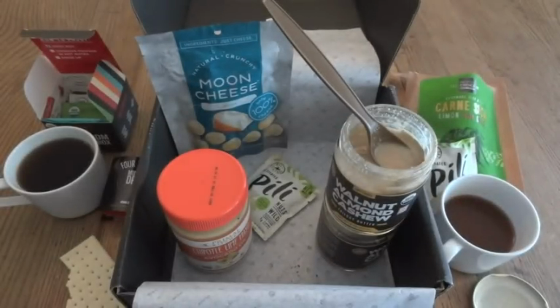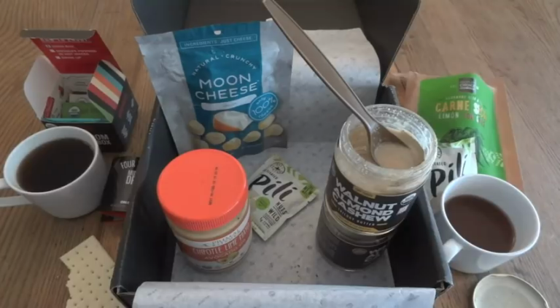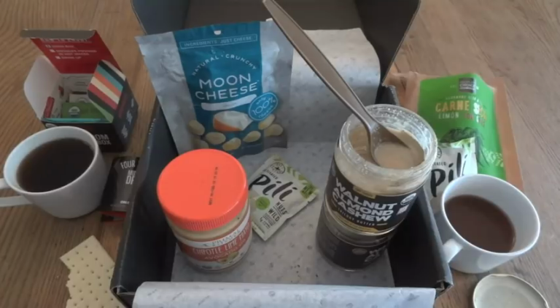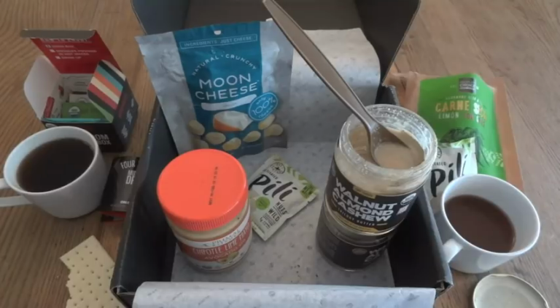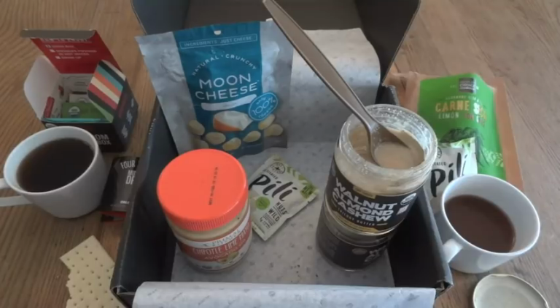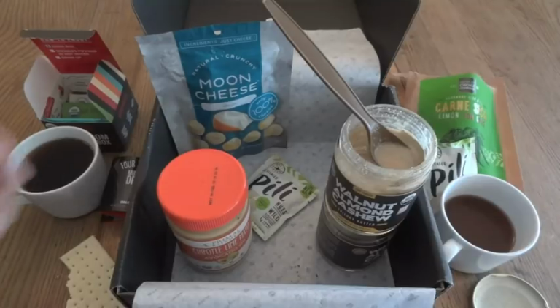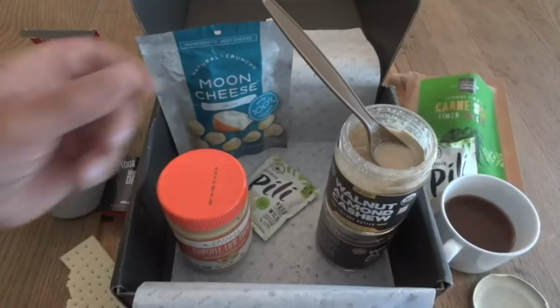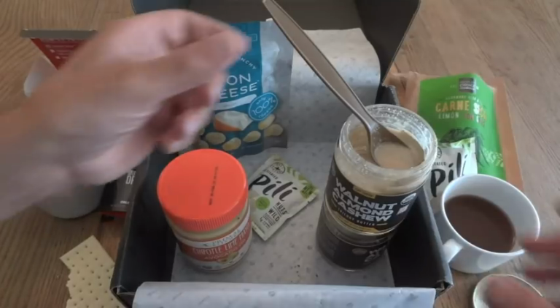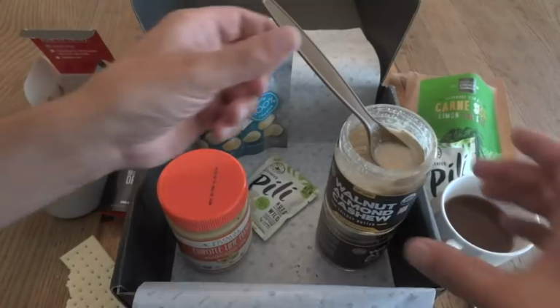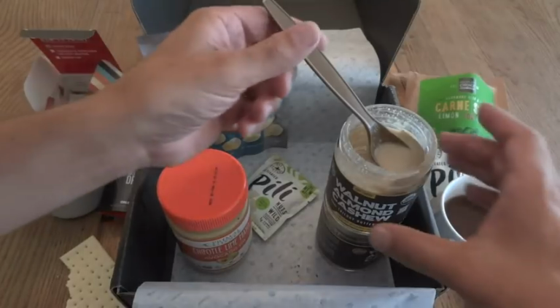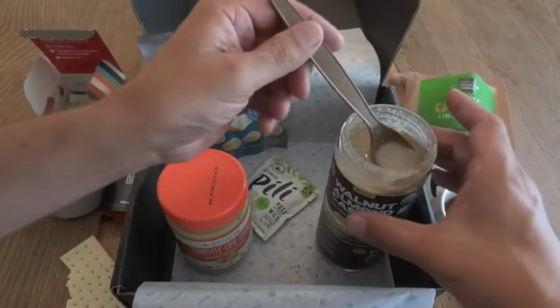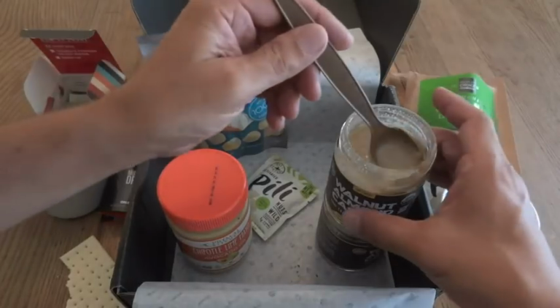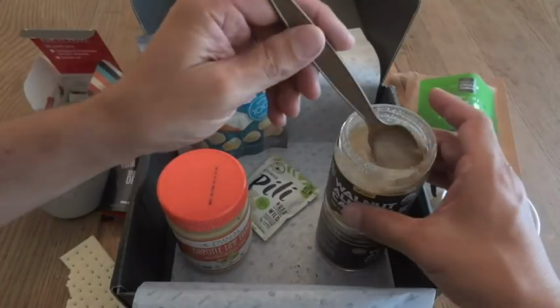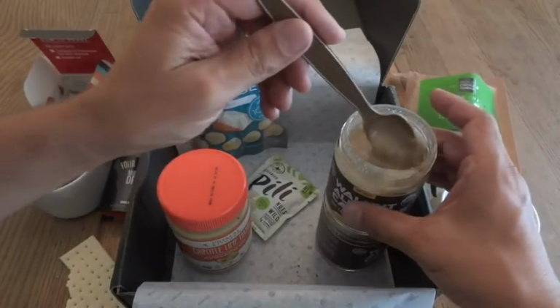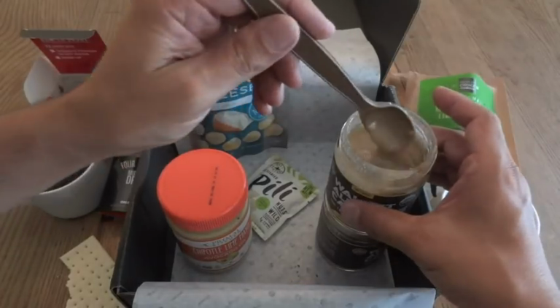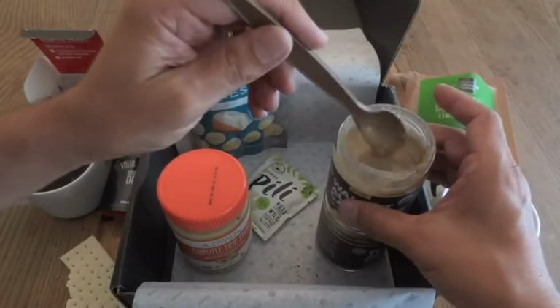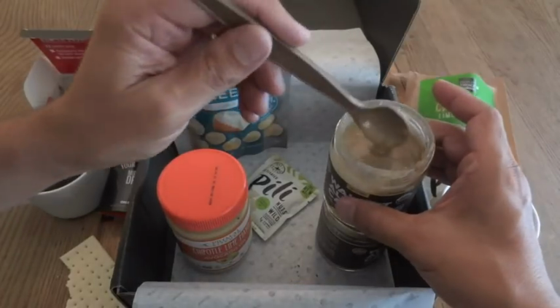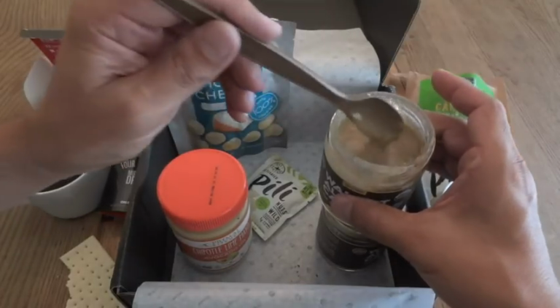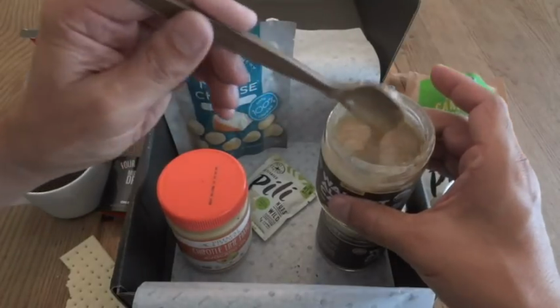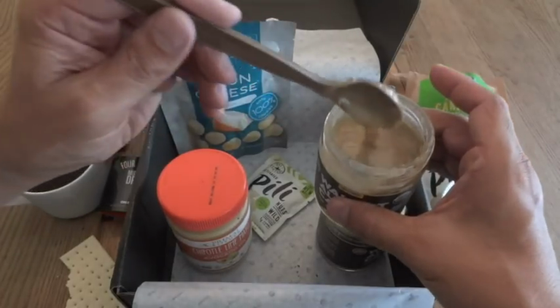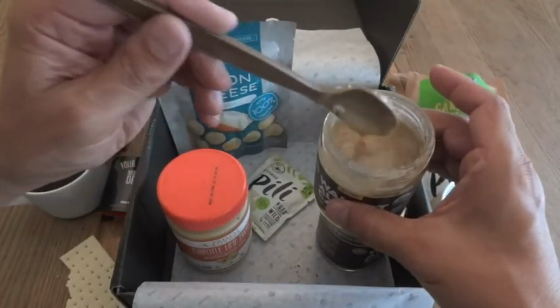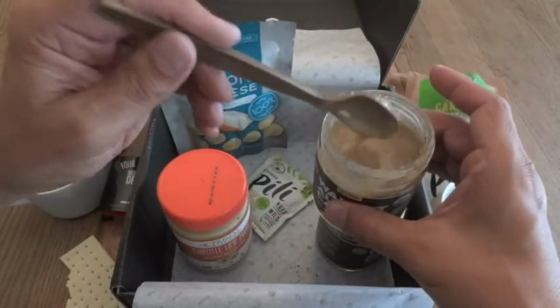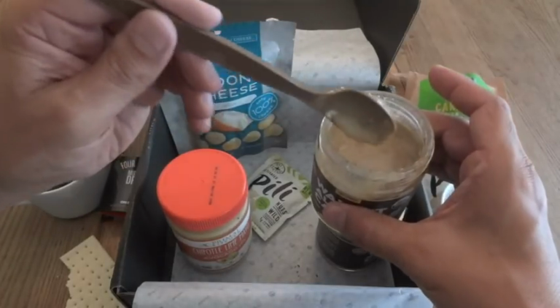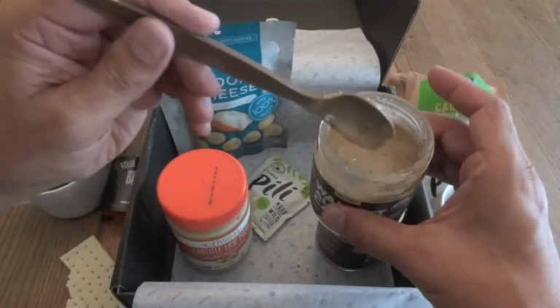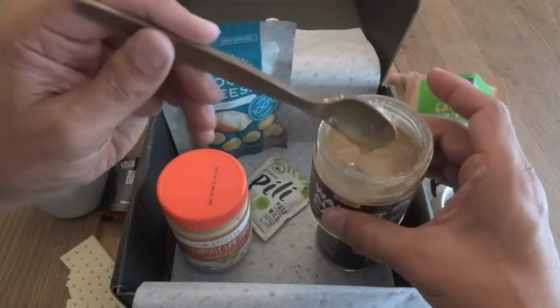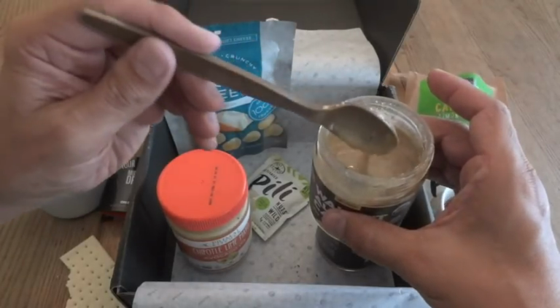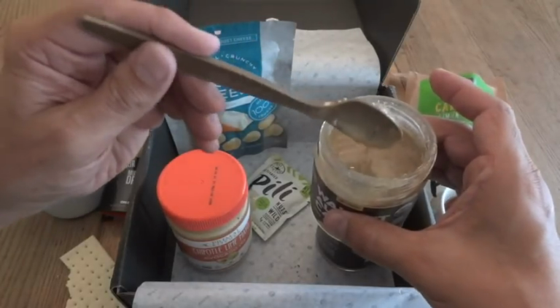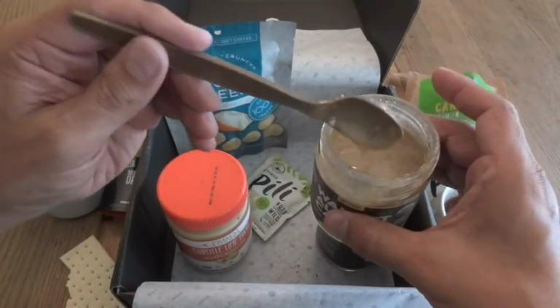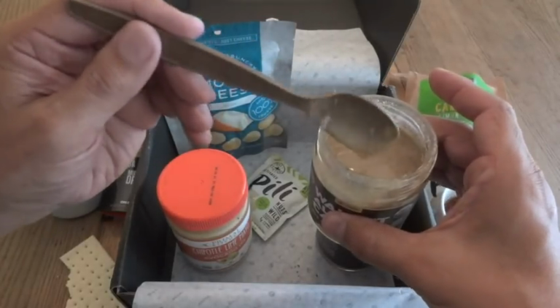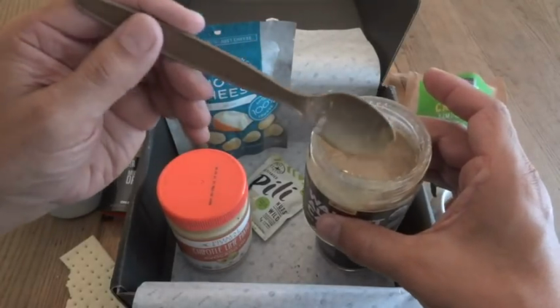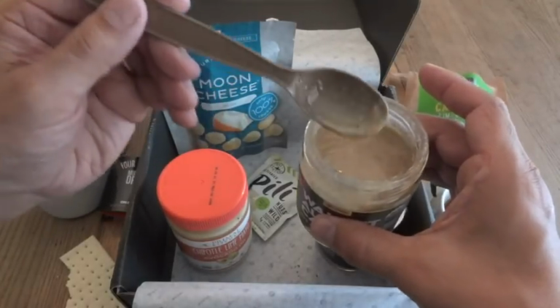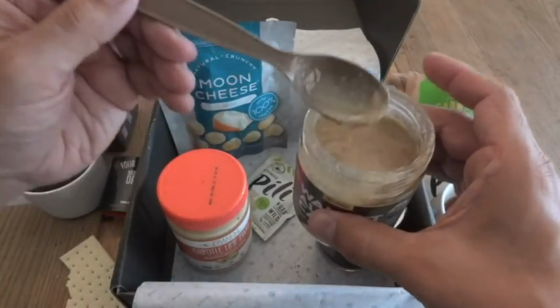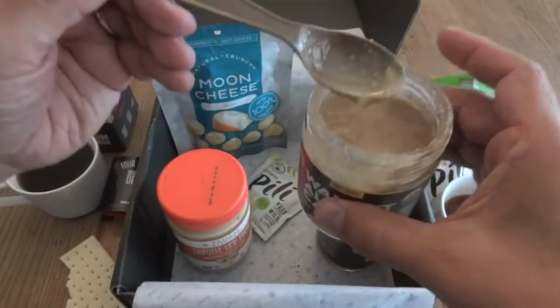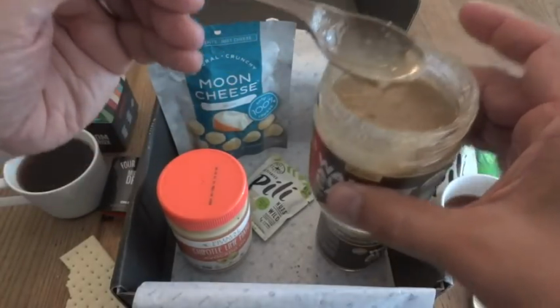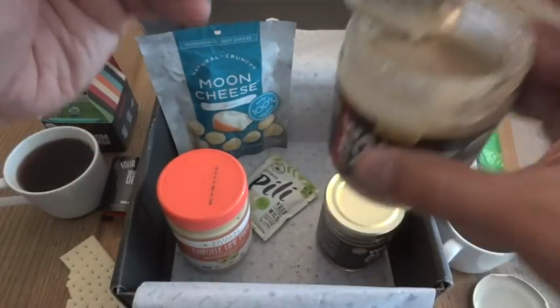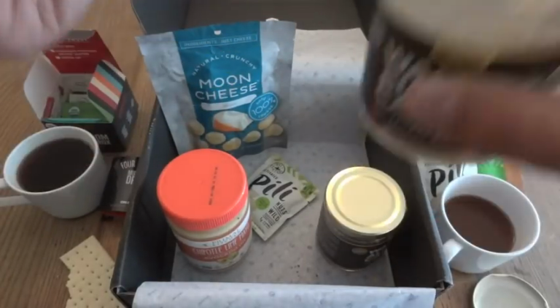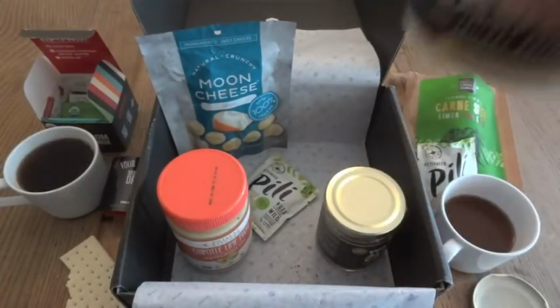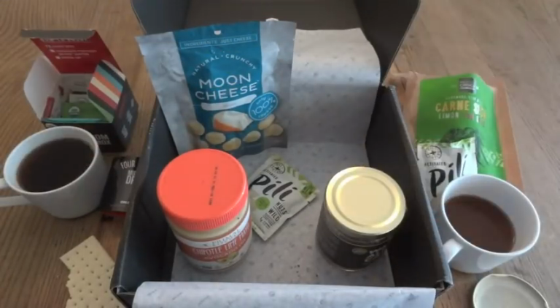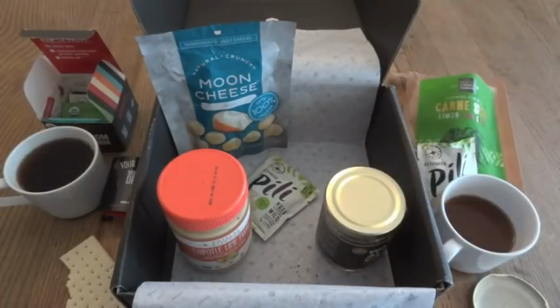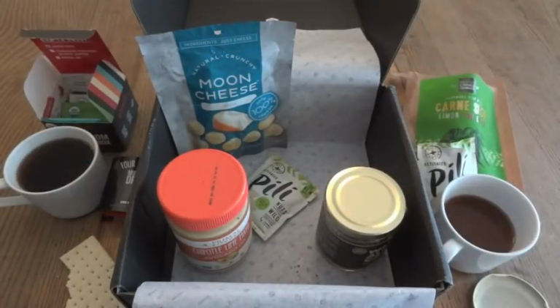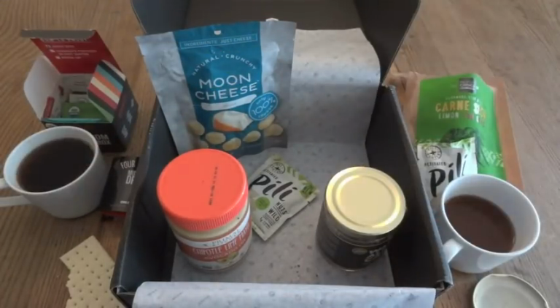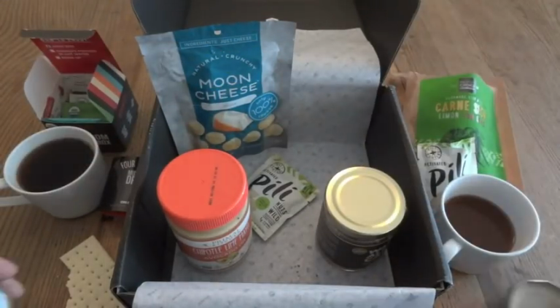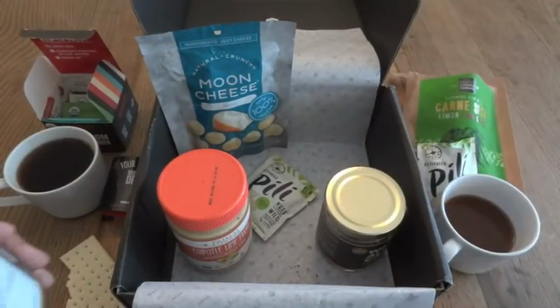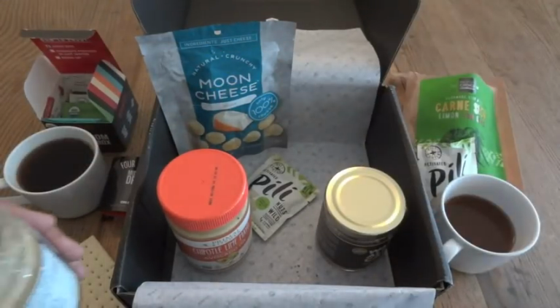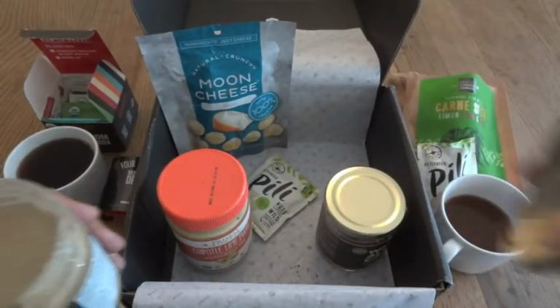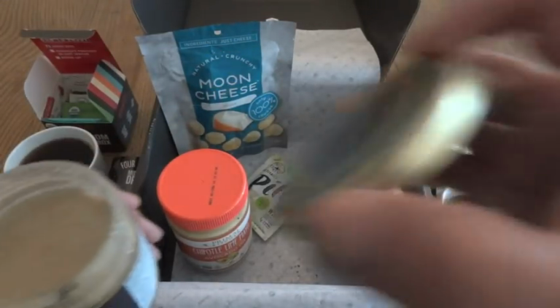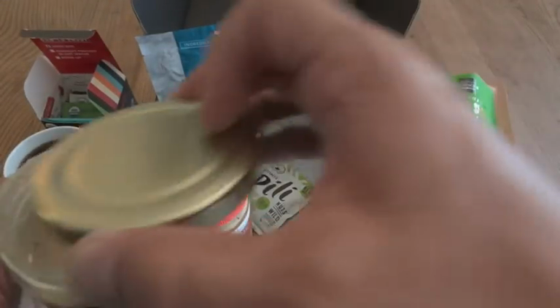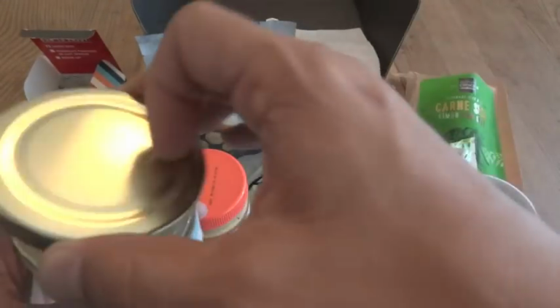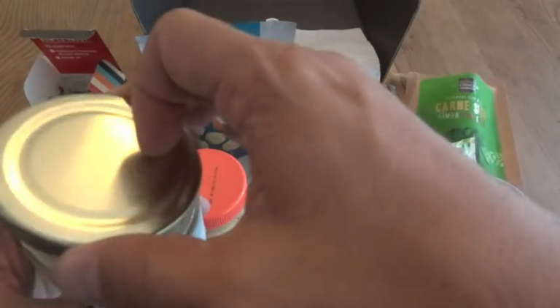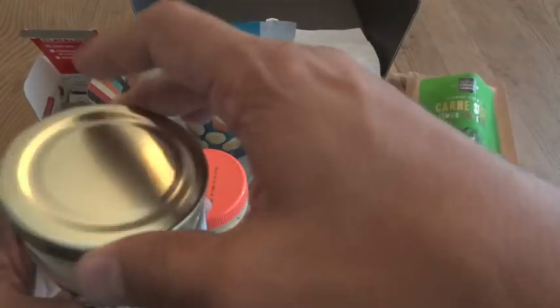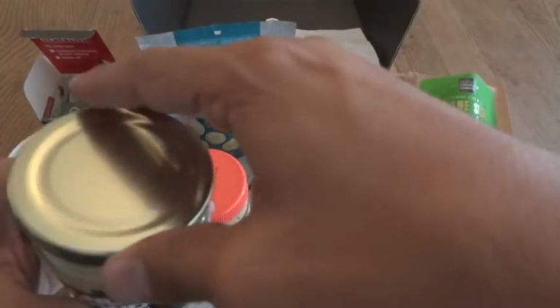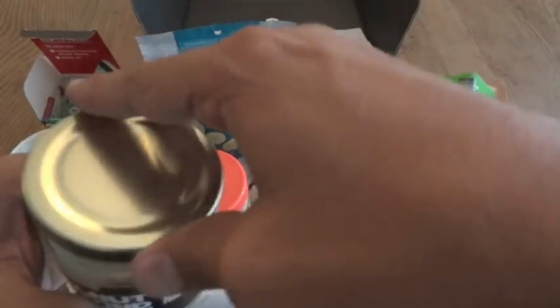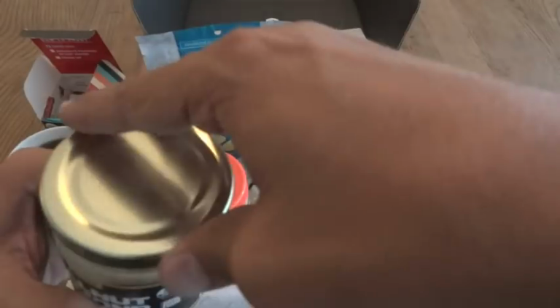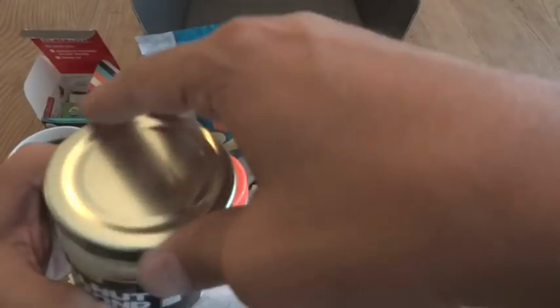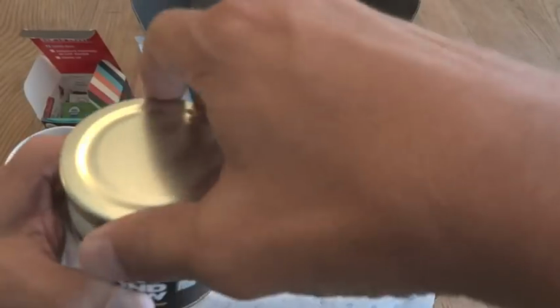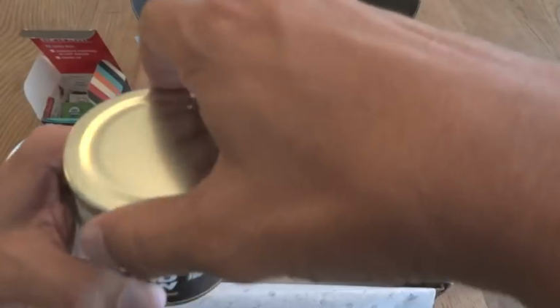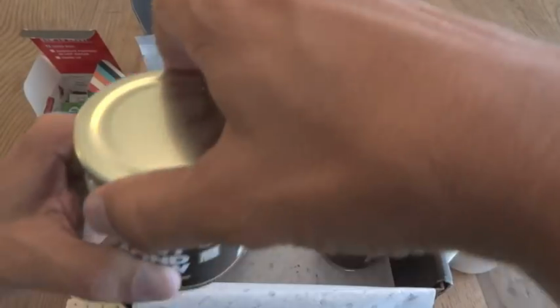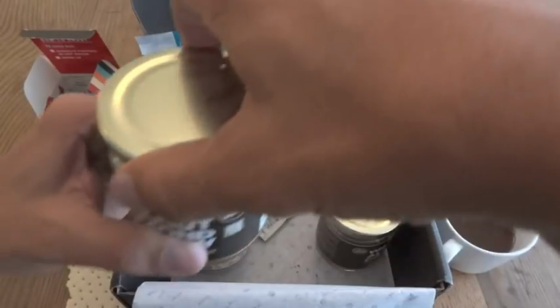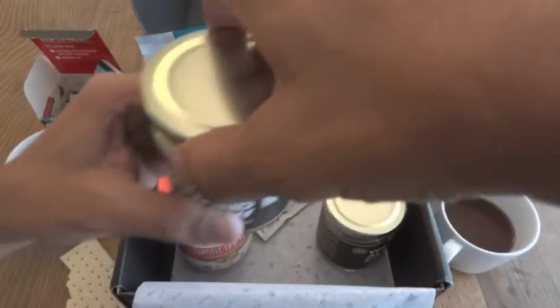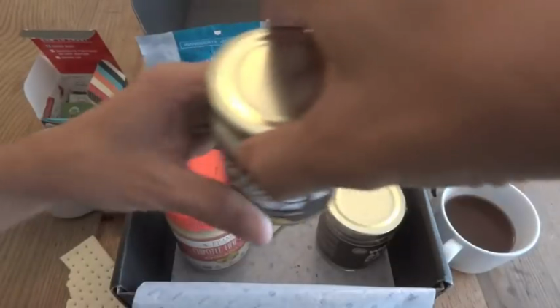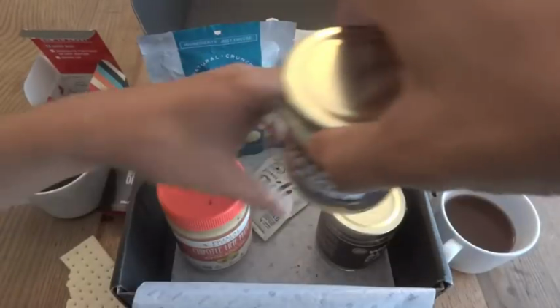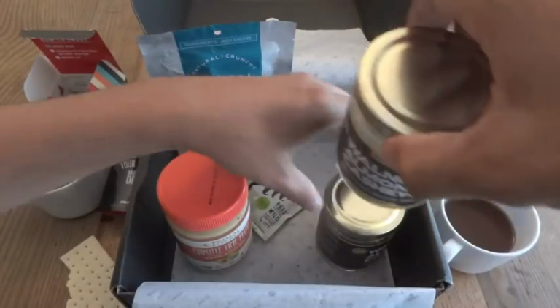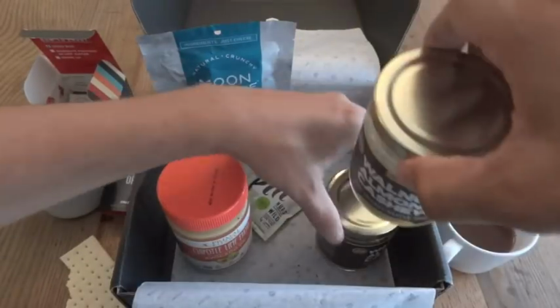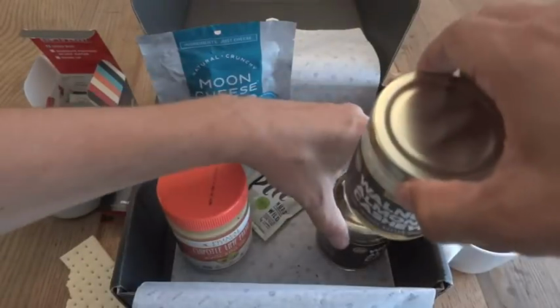And yes, I did have to try it on the MRE cracker too. That's good.